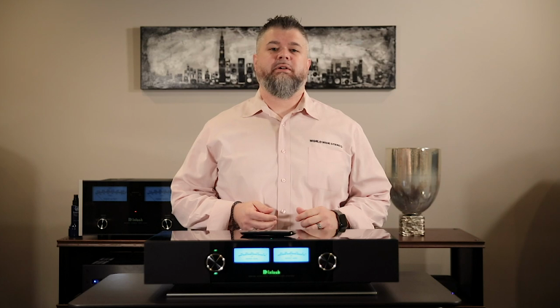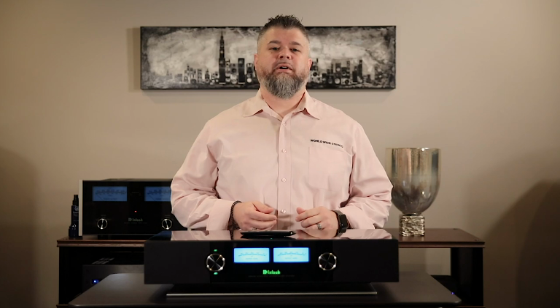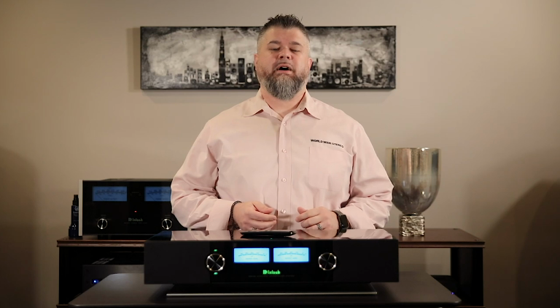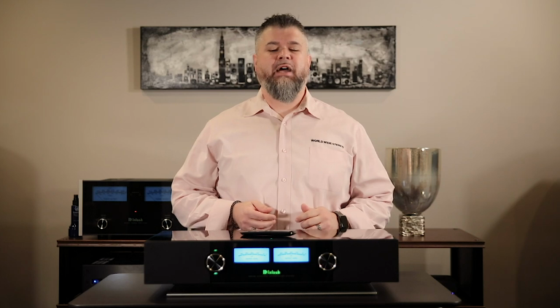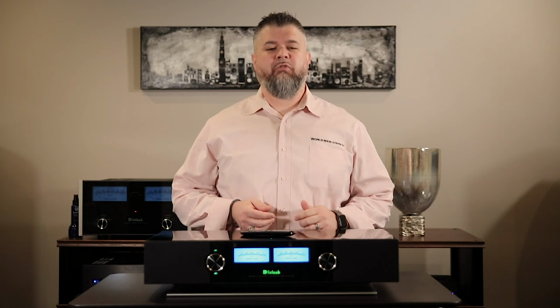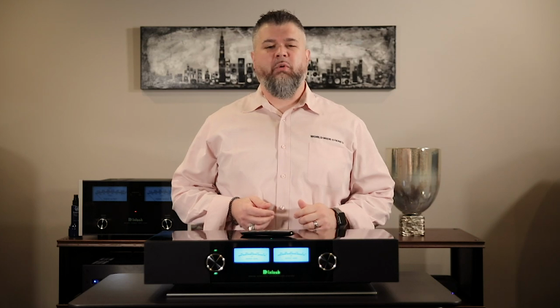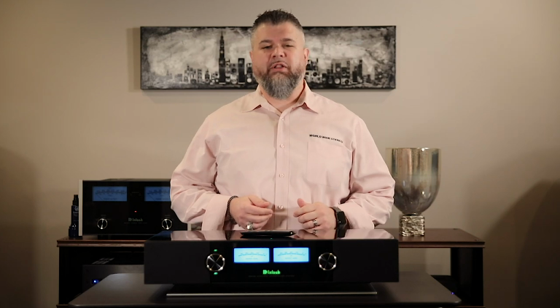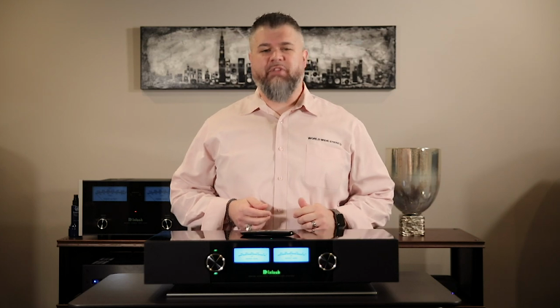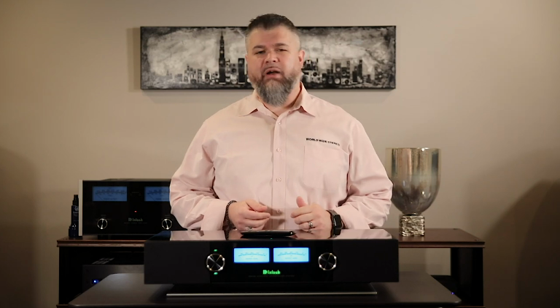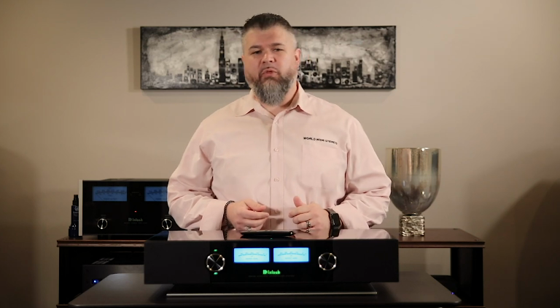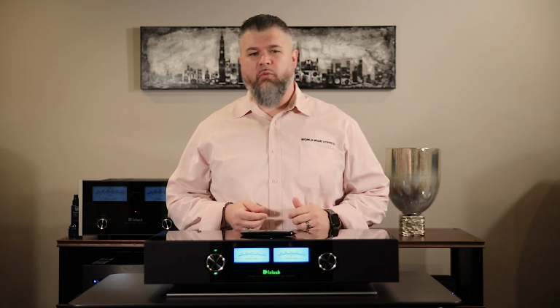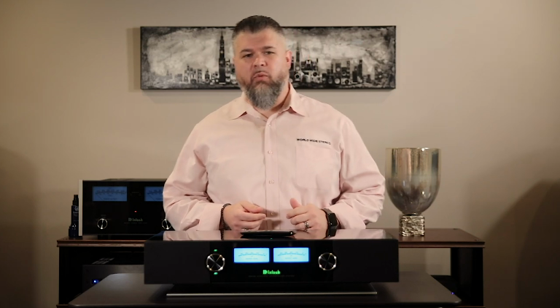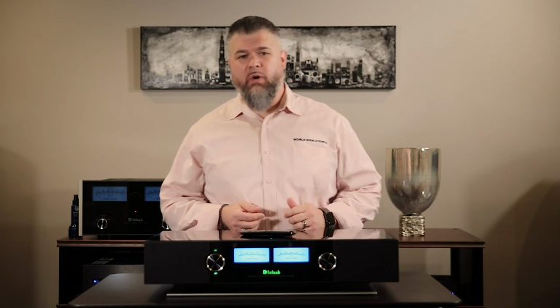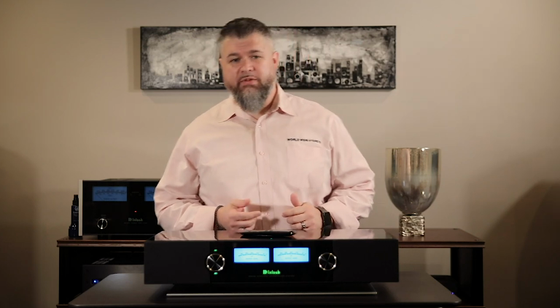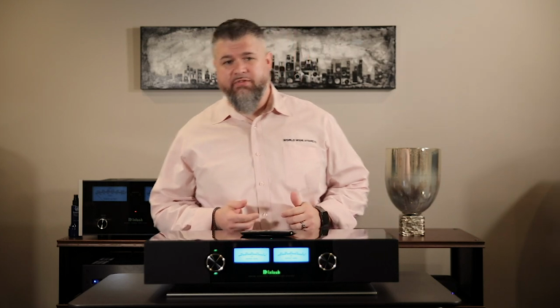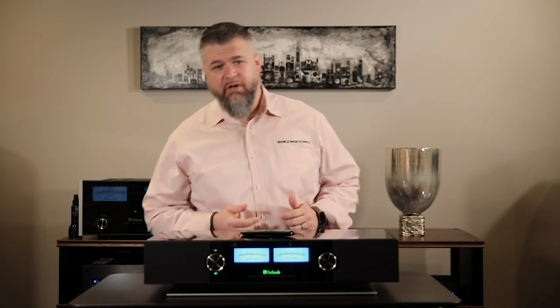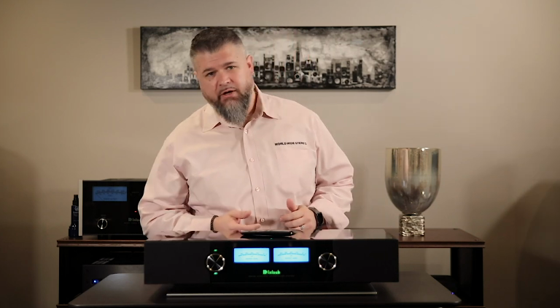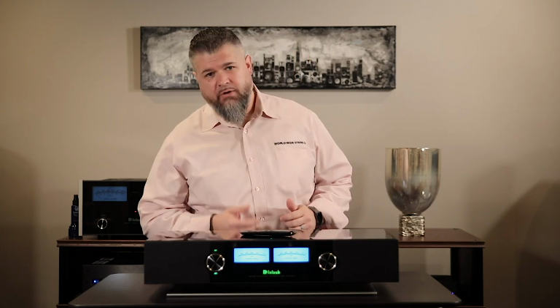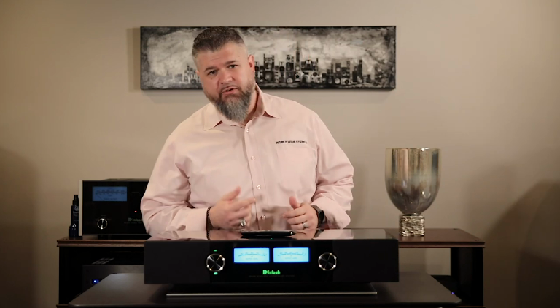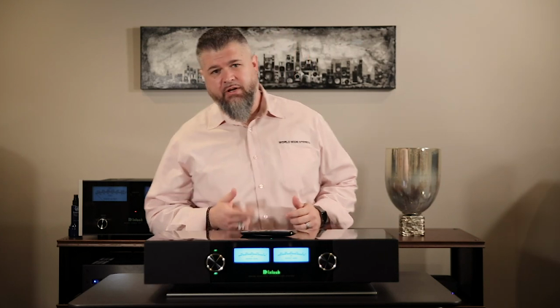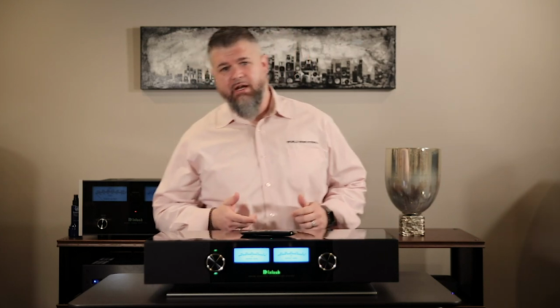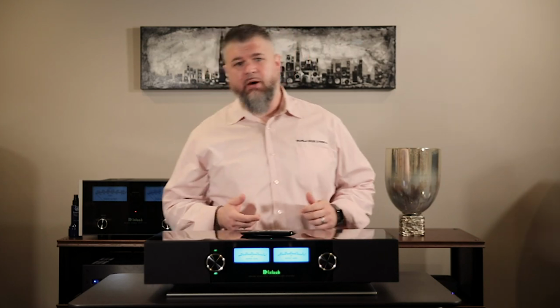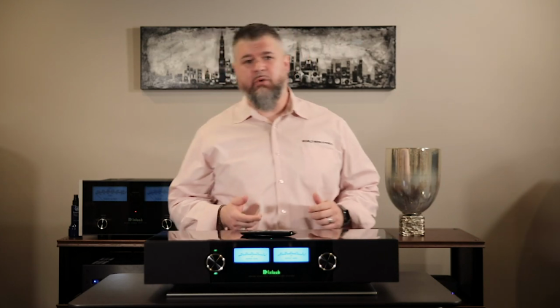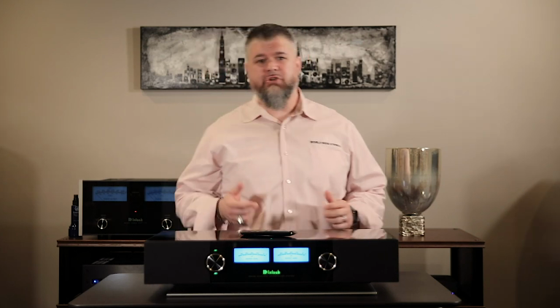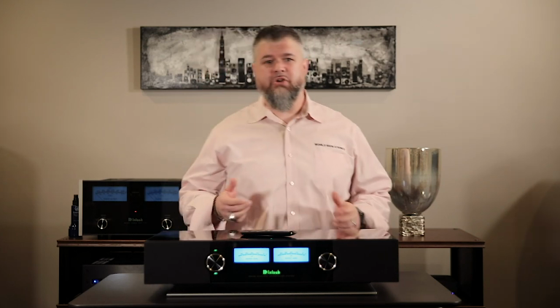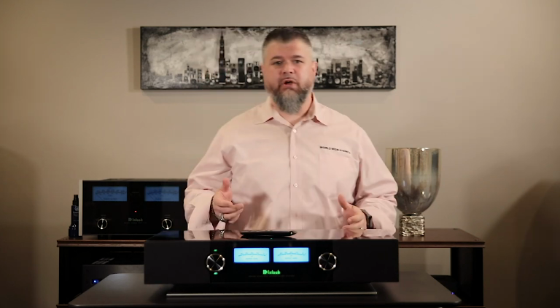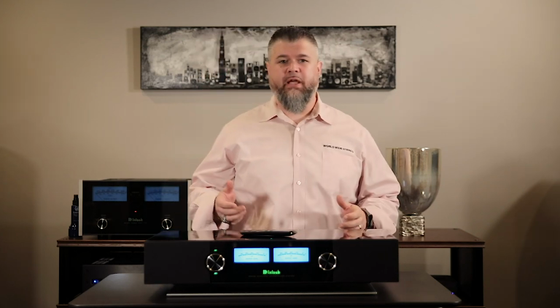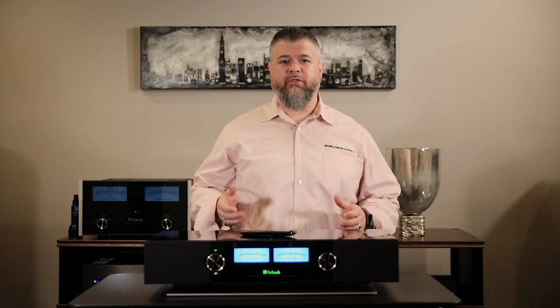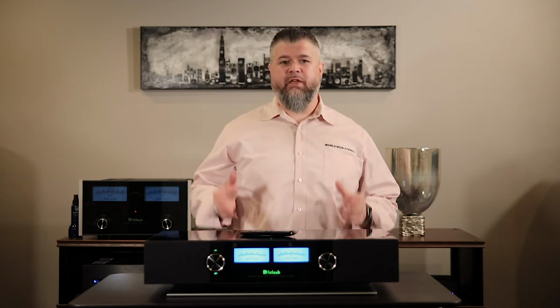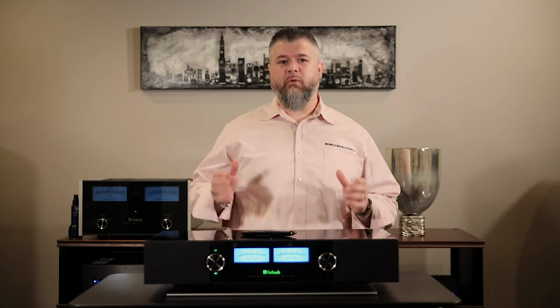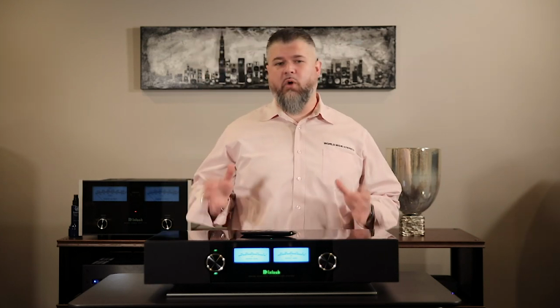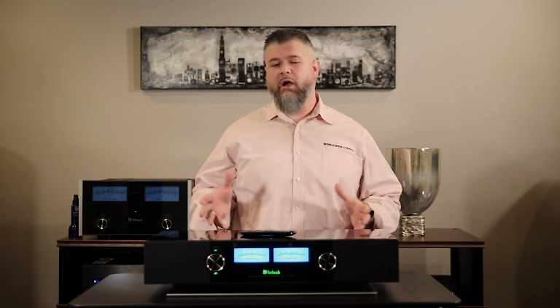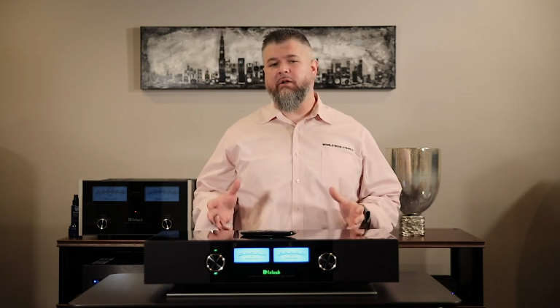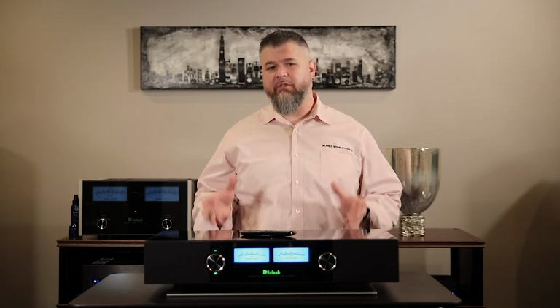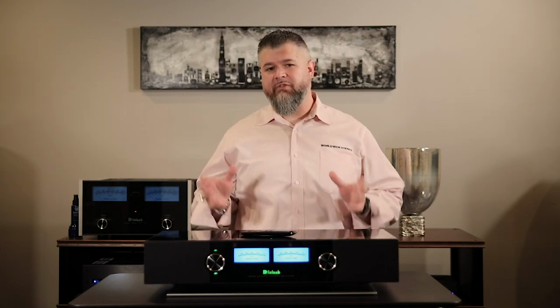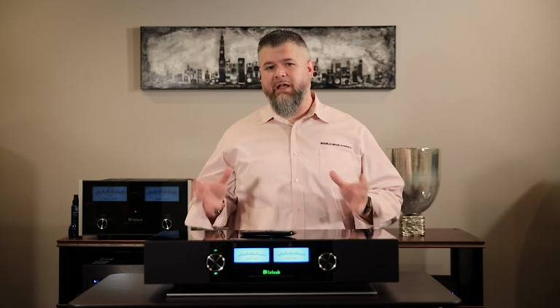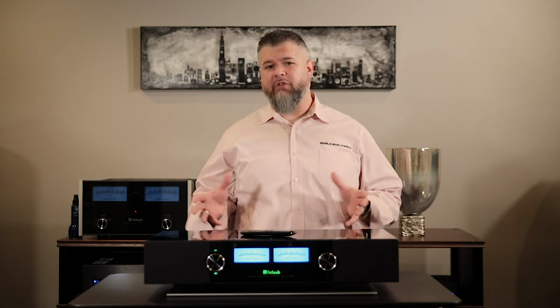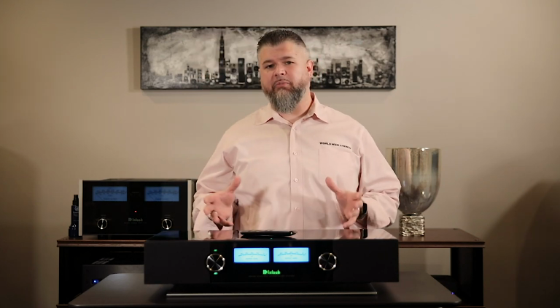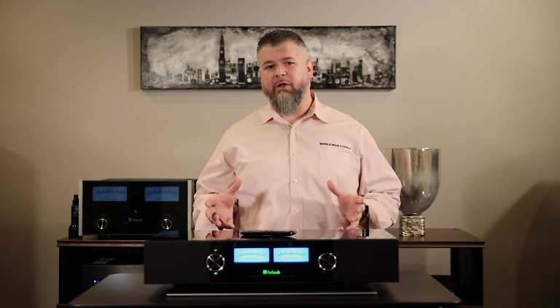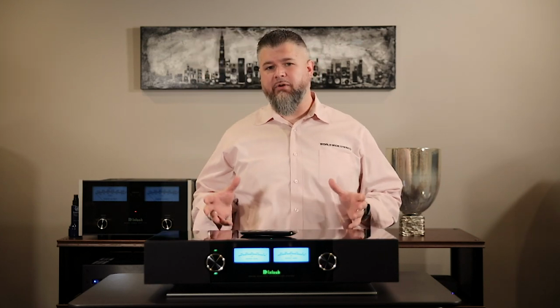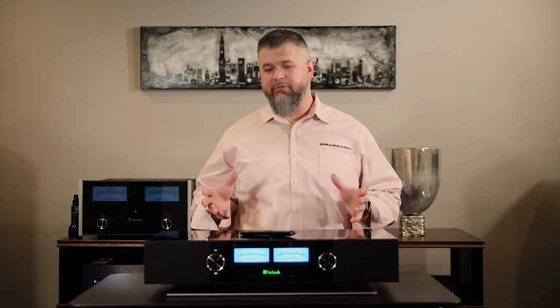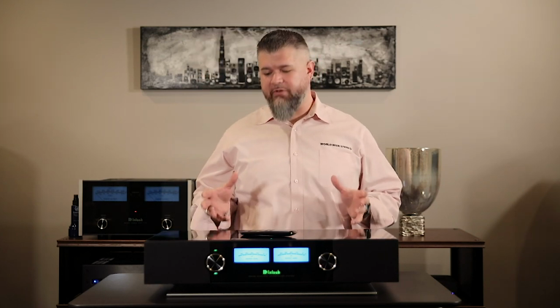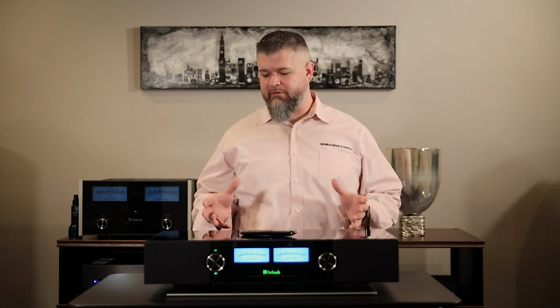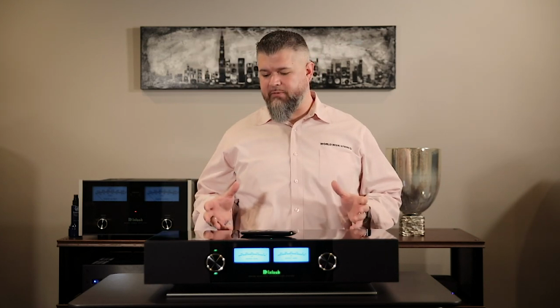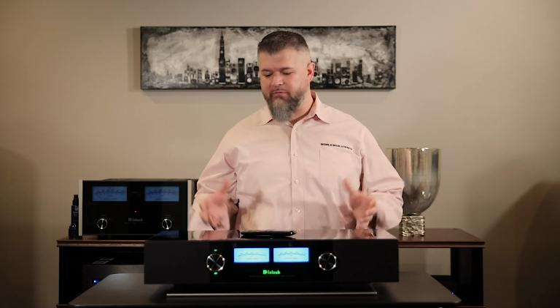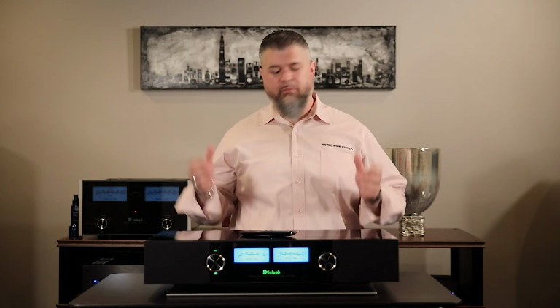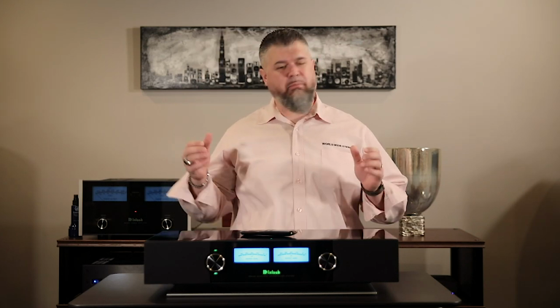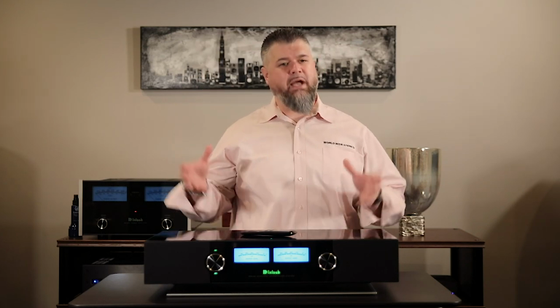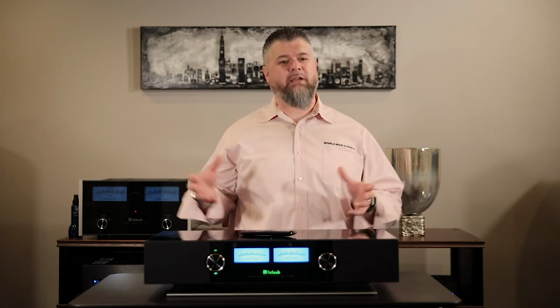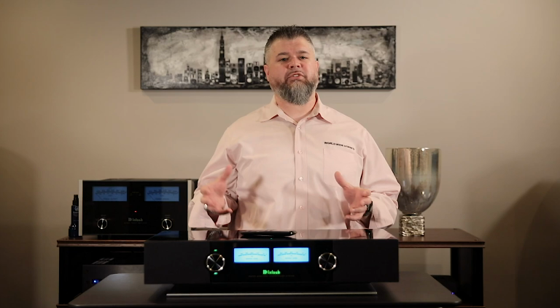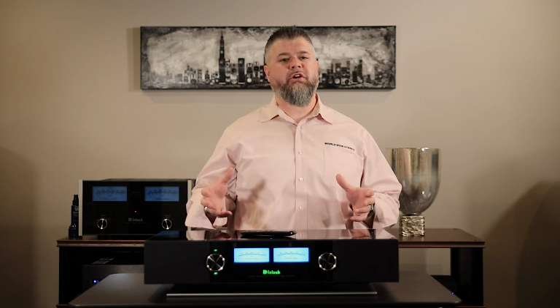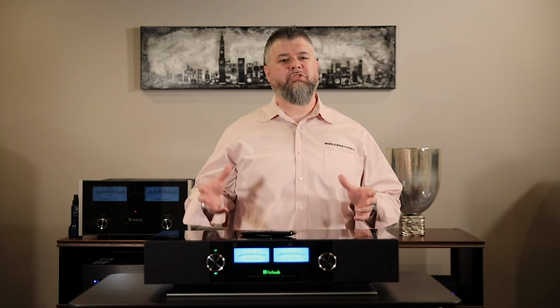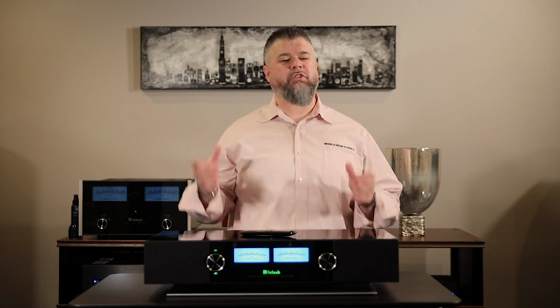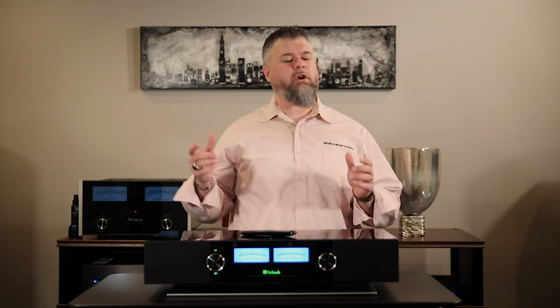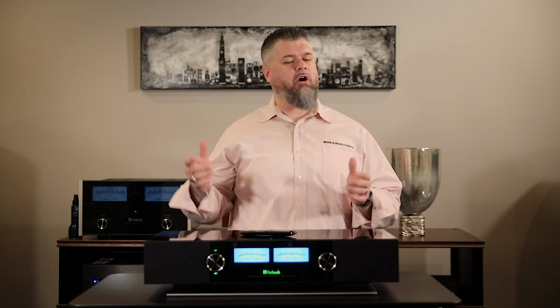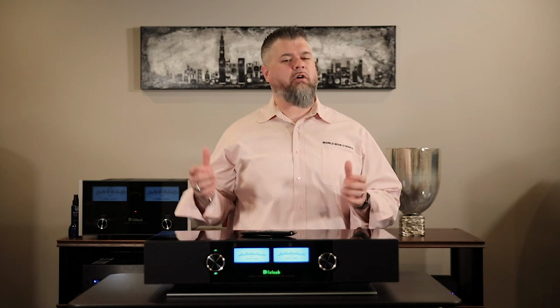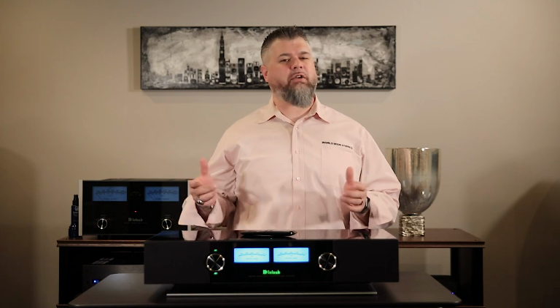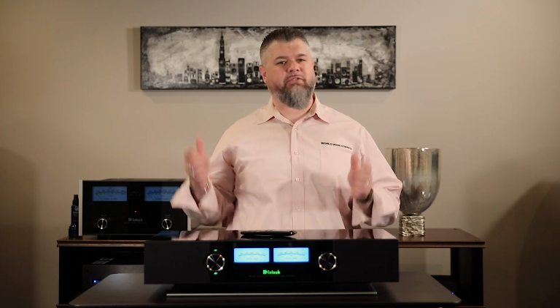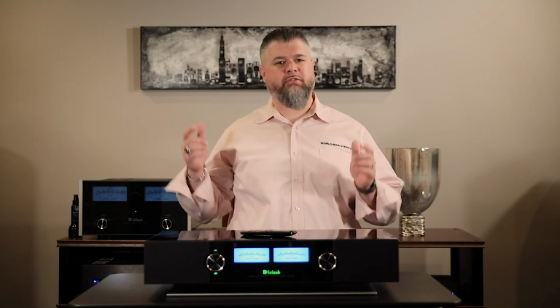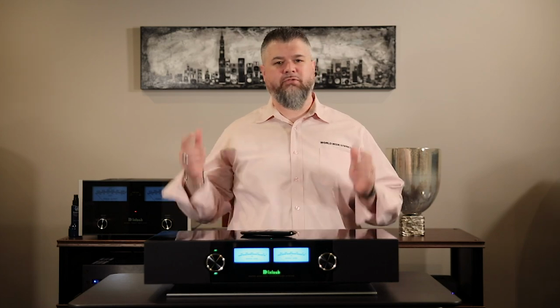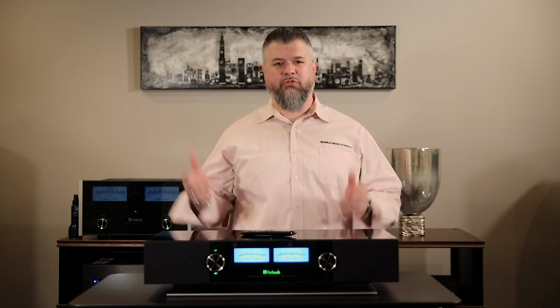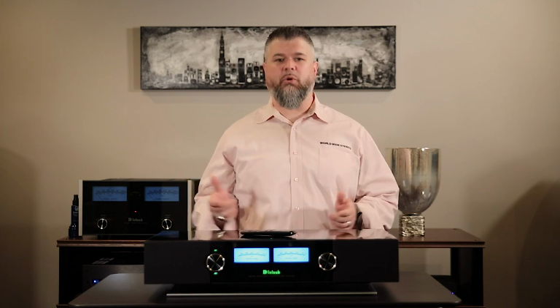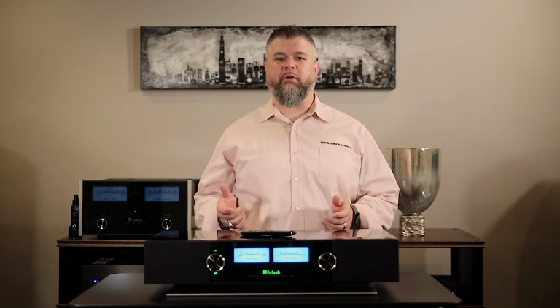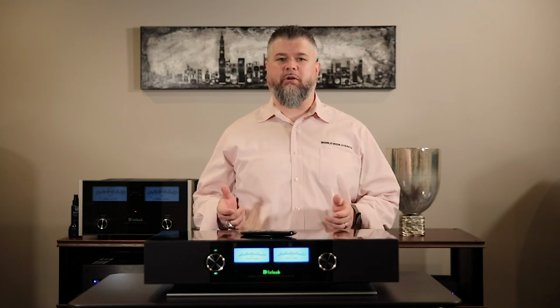Hi, everyone. It's Adam with Worldwide Stereo. Today I want to showcase a wireless loudspeaker system from Macintosh, the RS200.